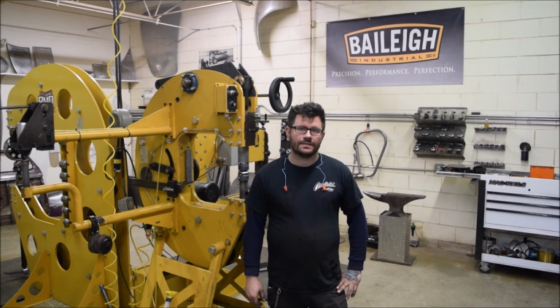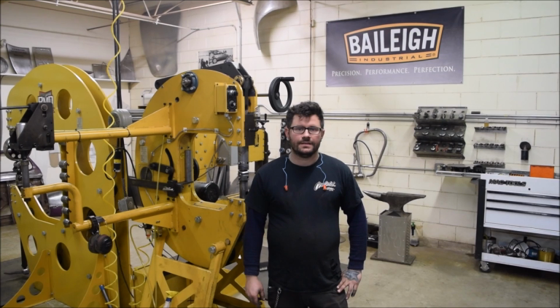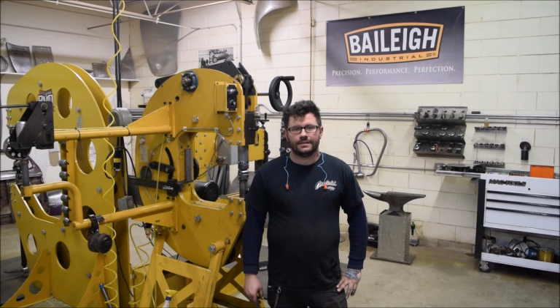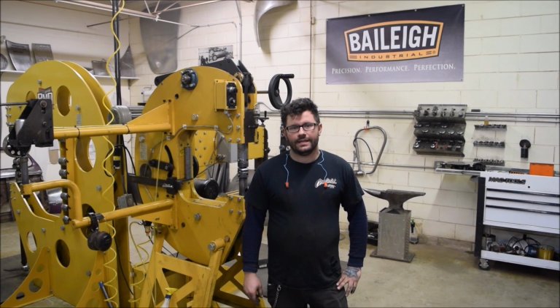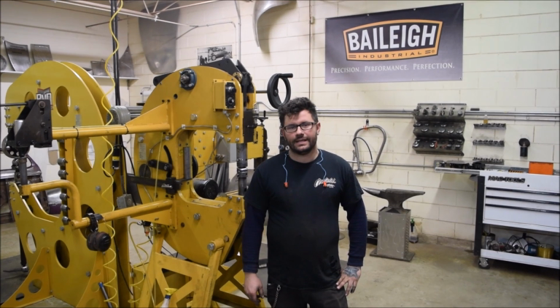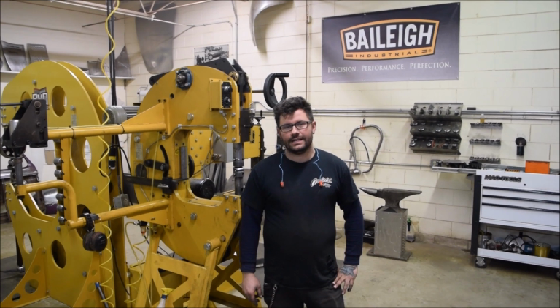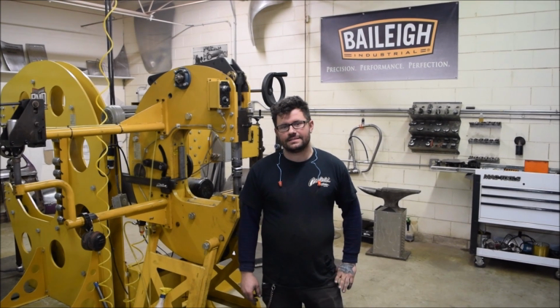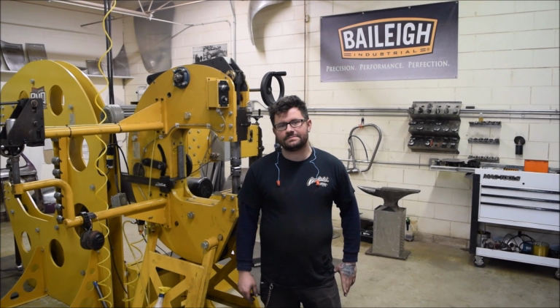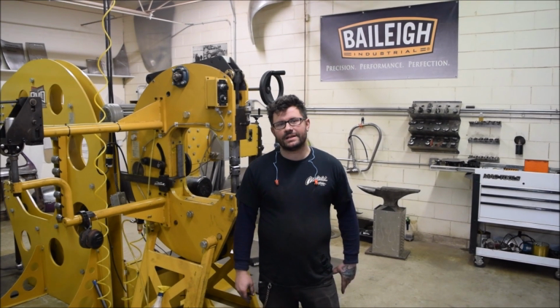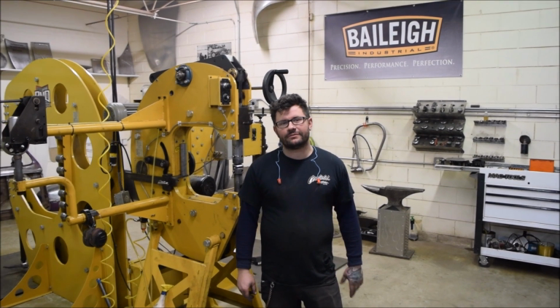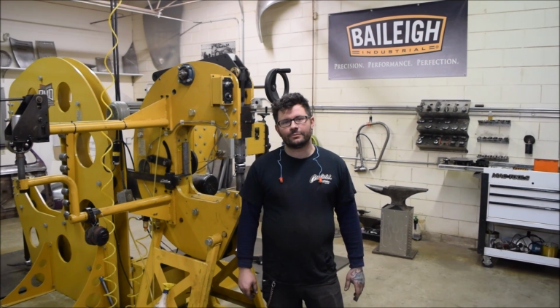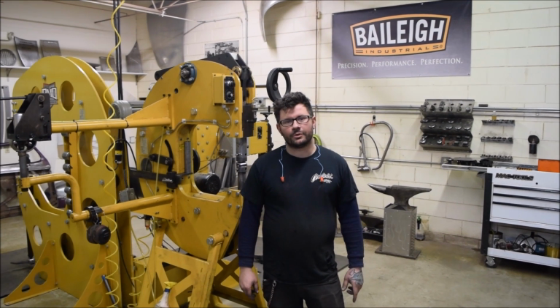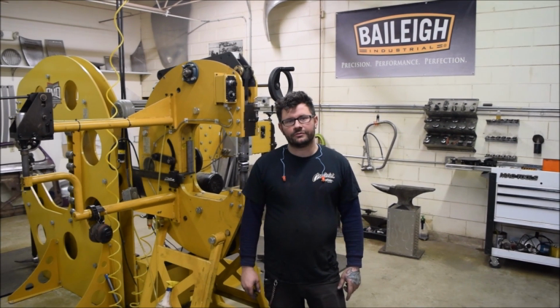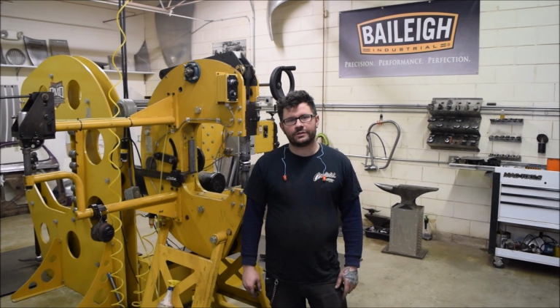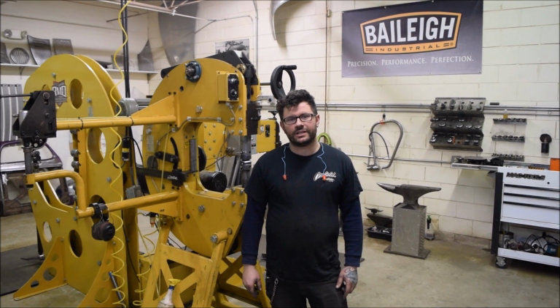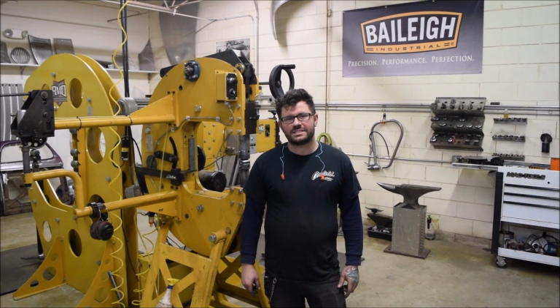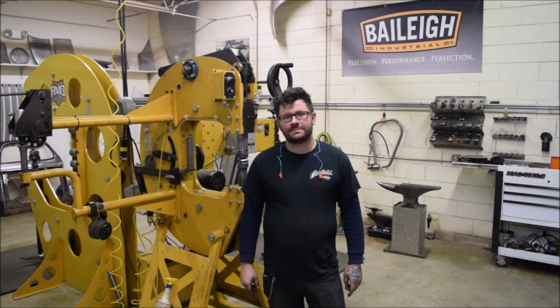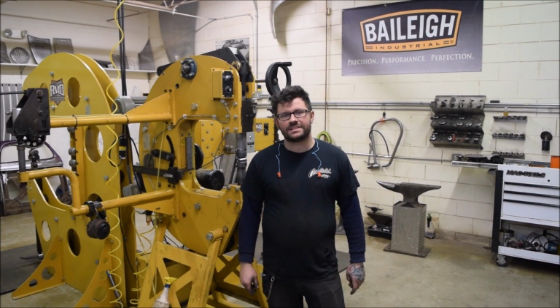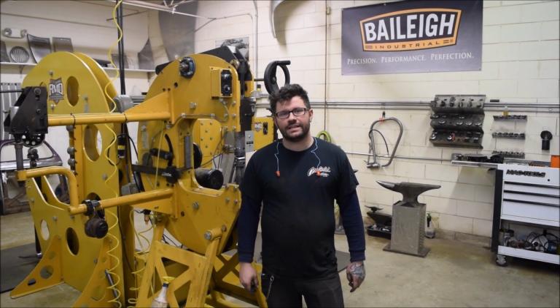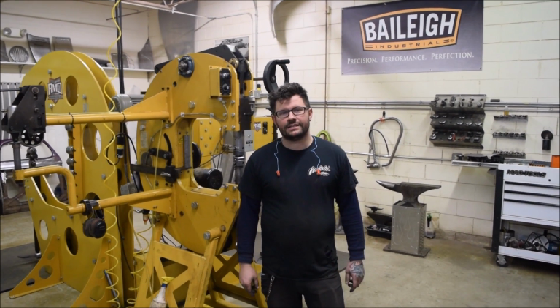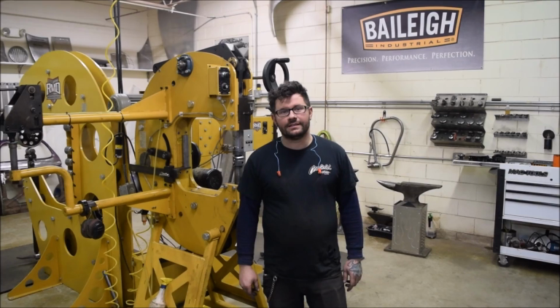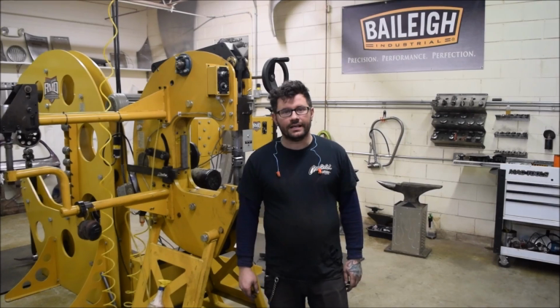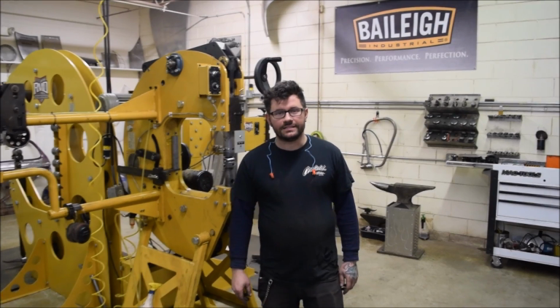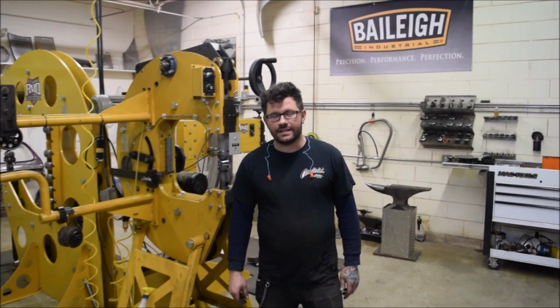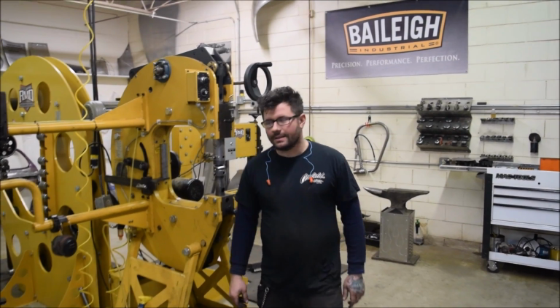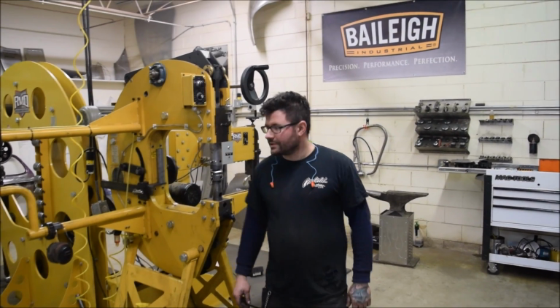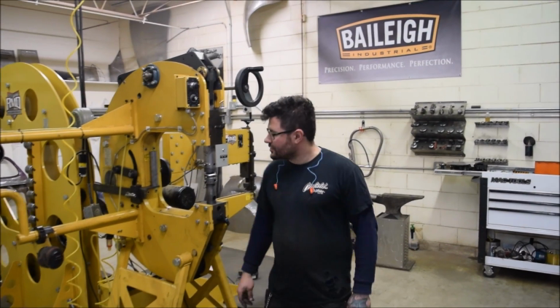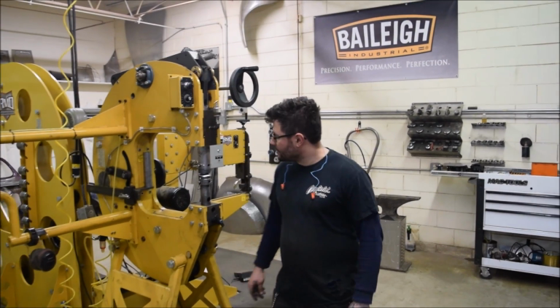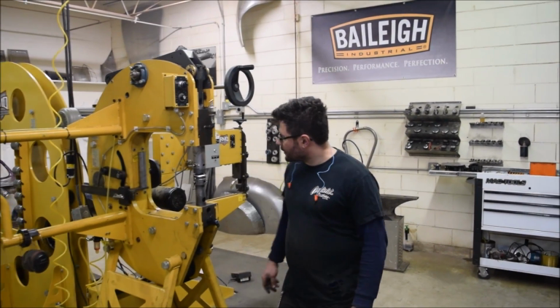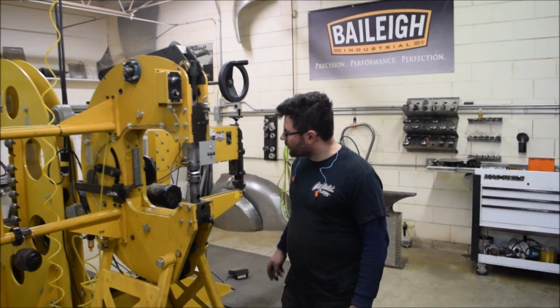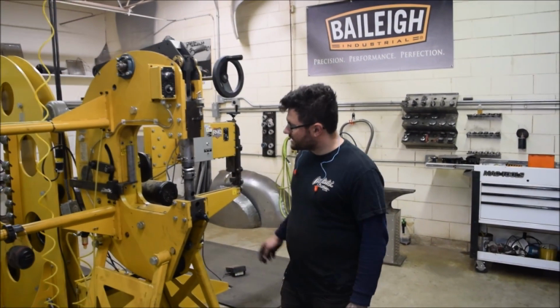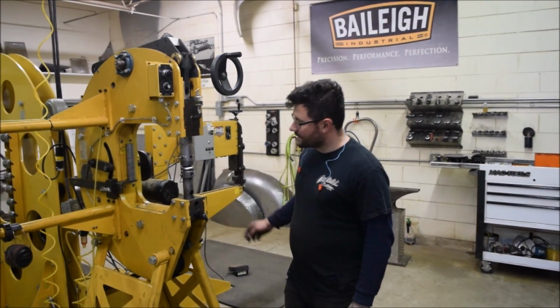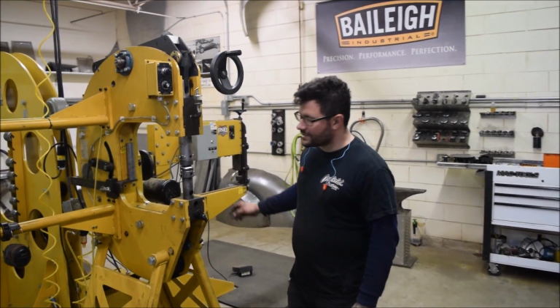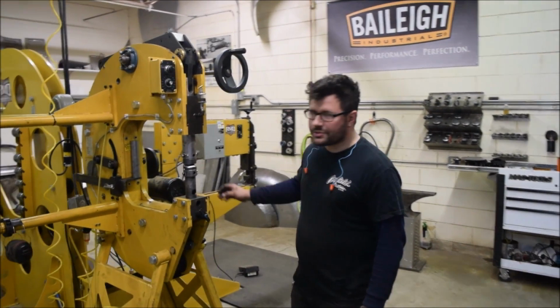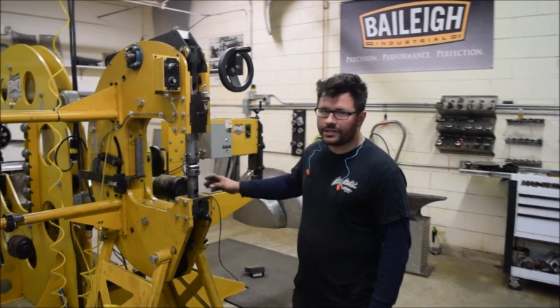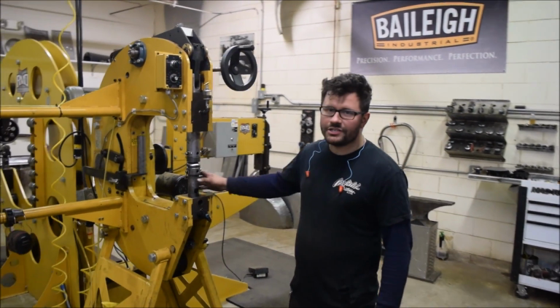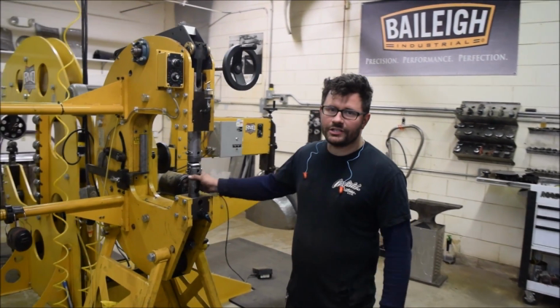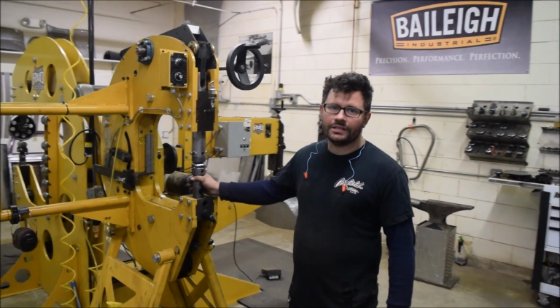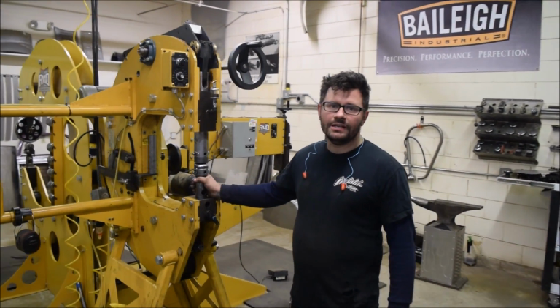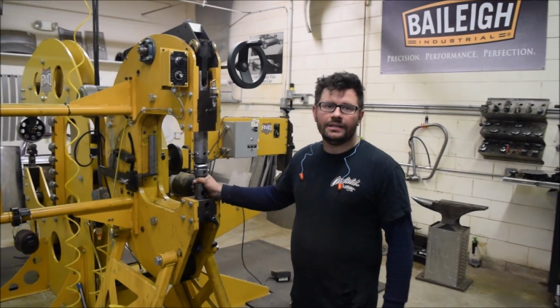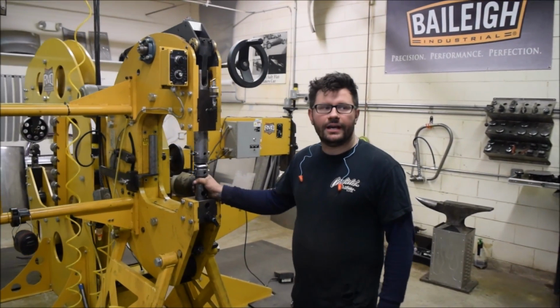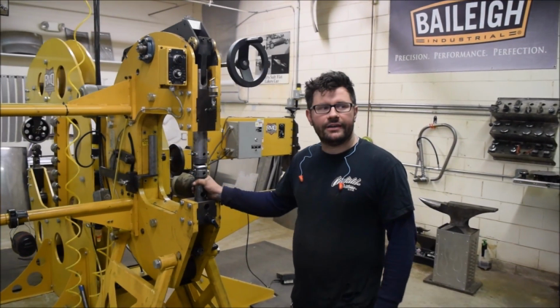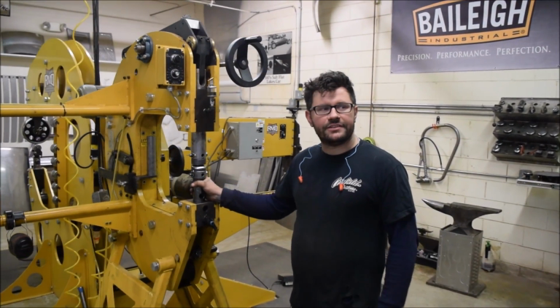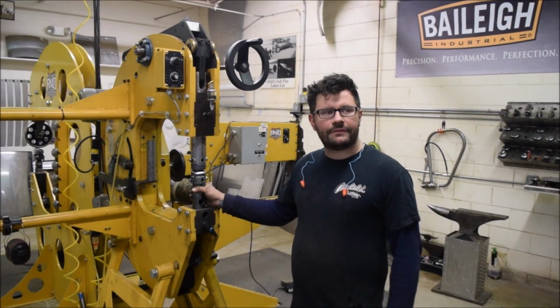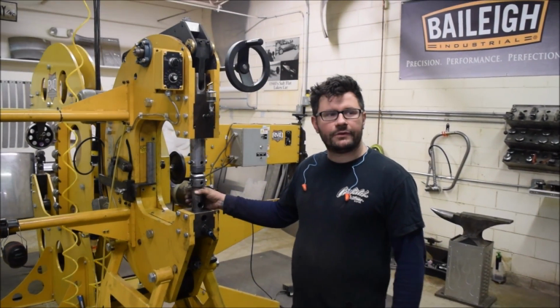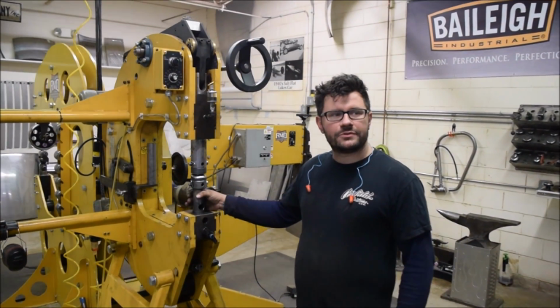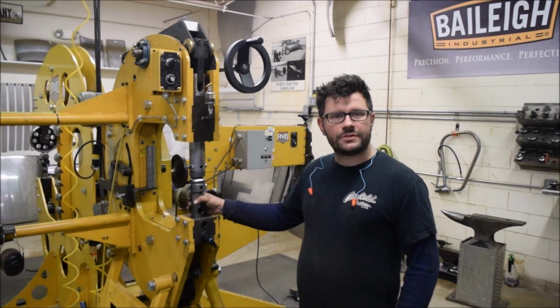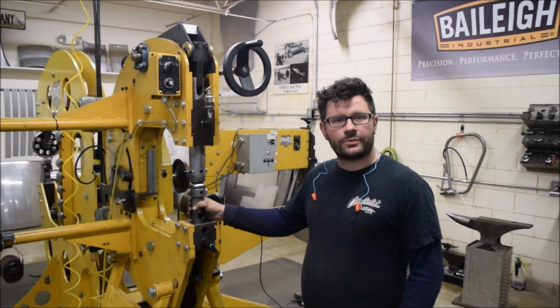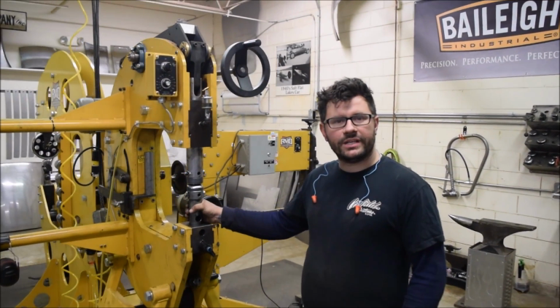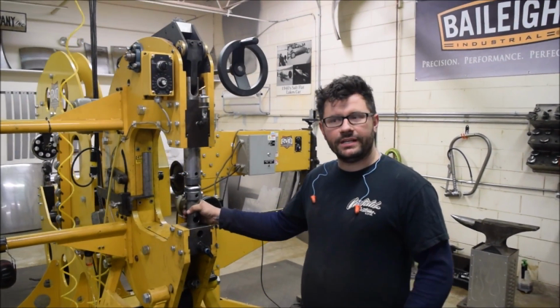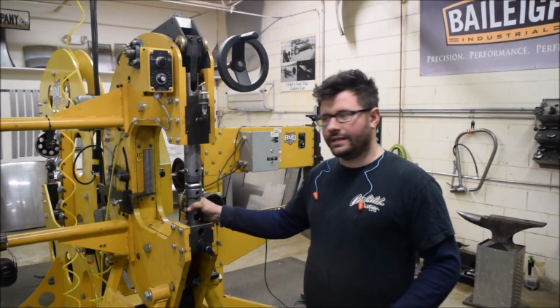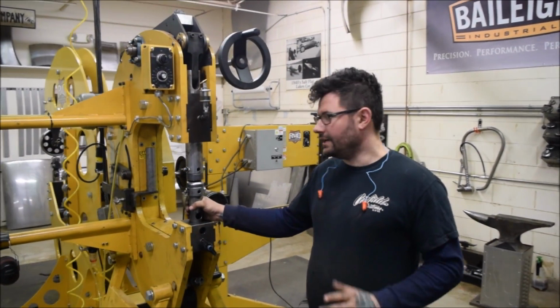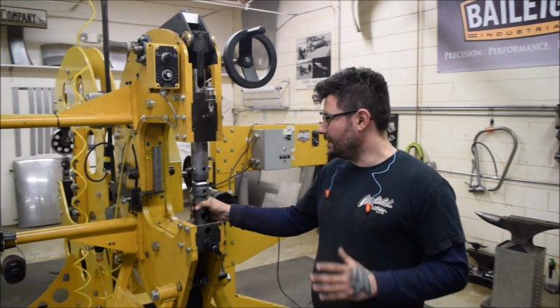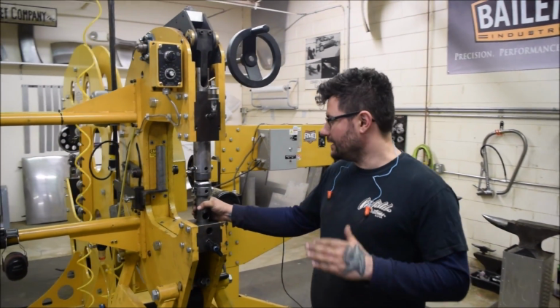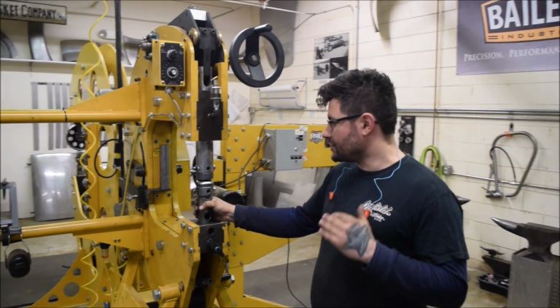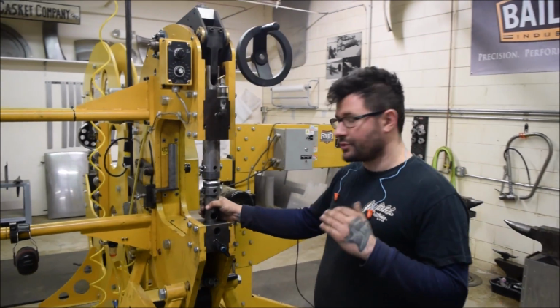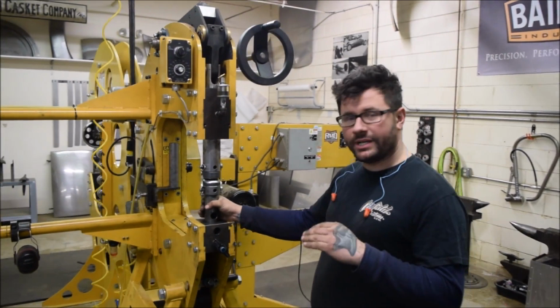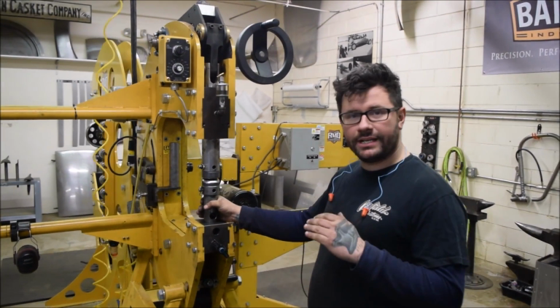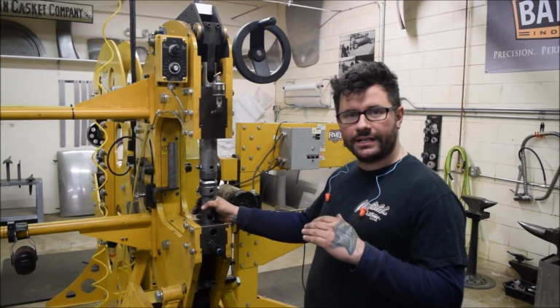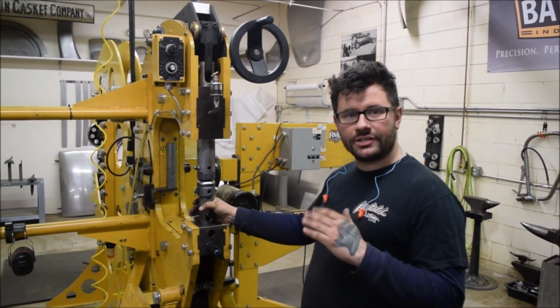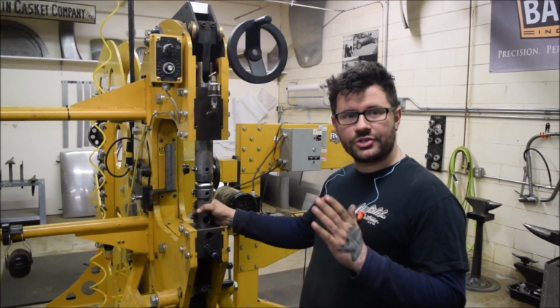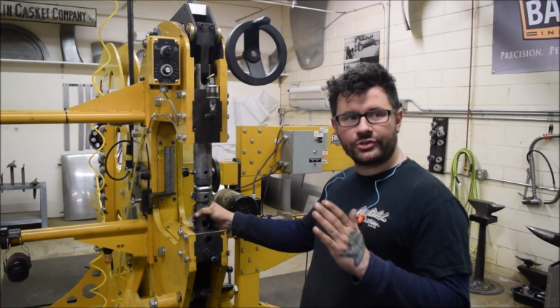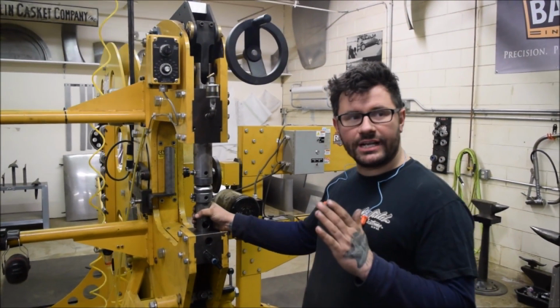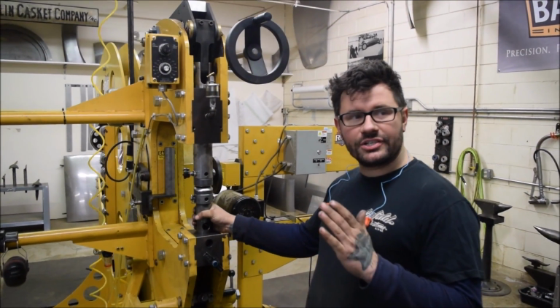Hey guys, it's Mike from Portfield Customs again. Today I'm going to show you a quick demonstration of the difference between a shrink and a stretch.